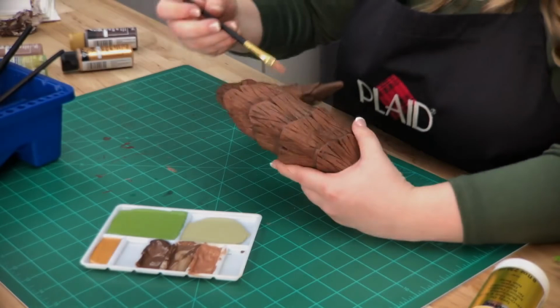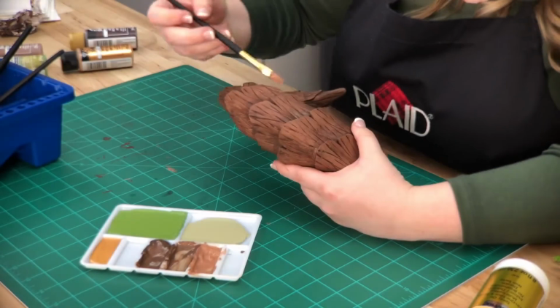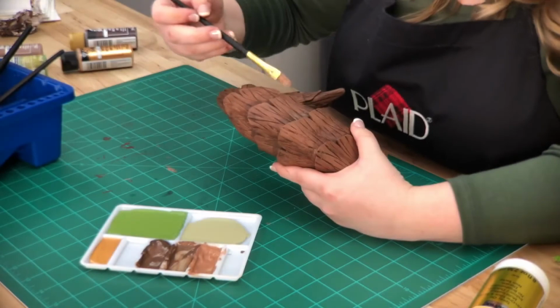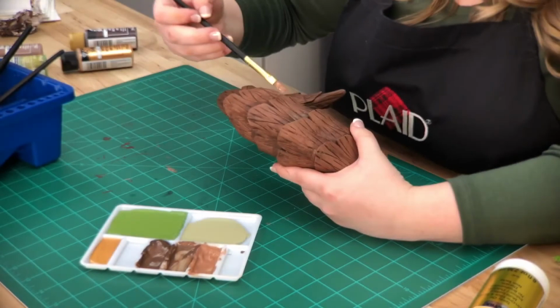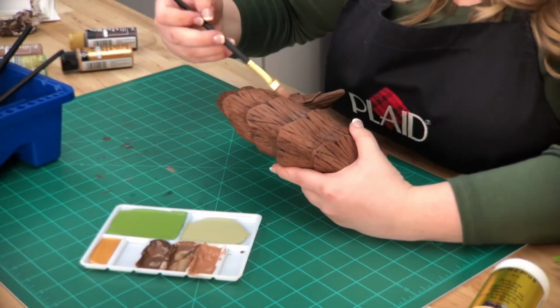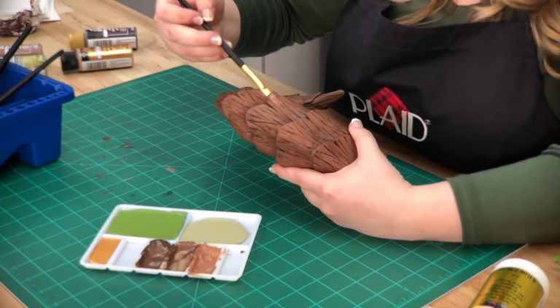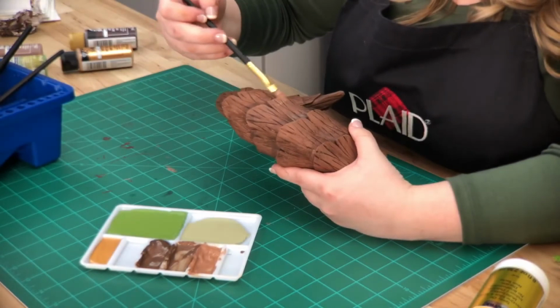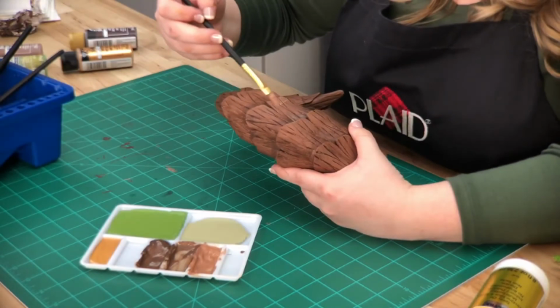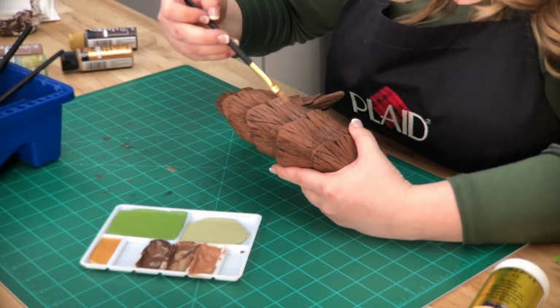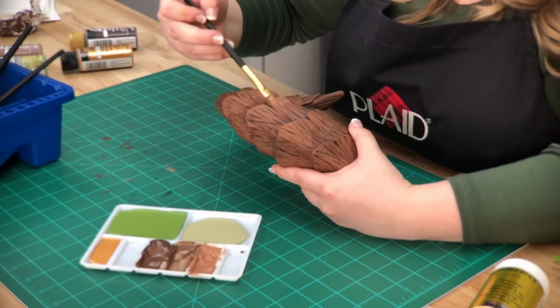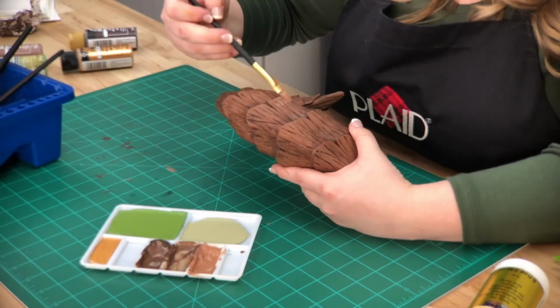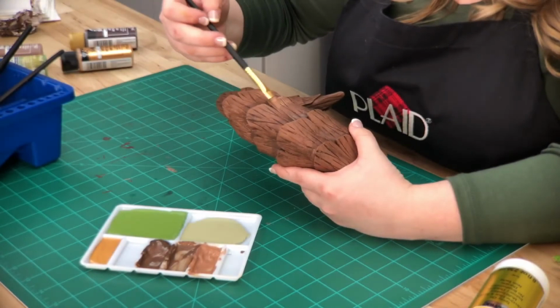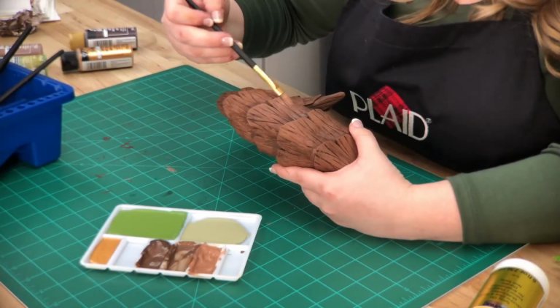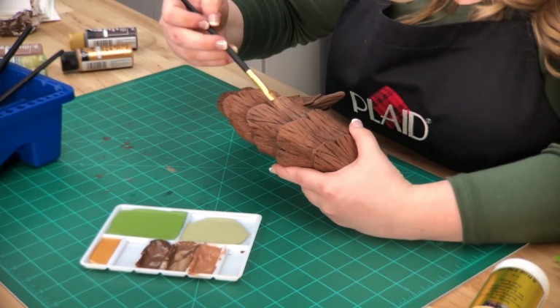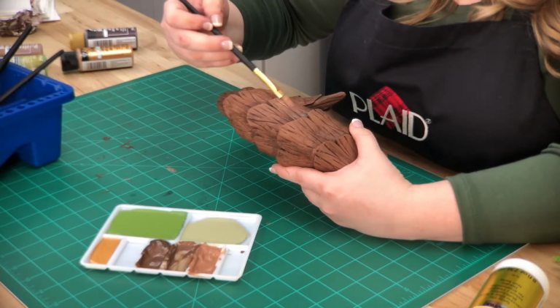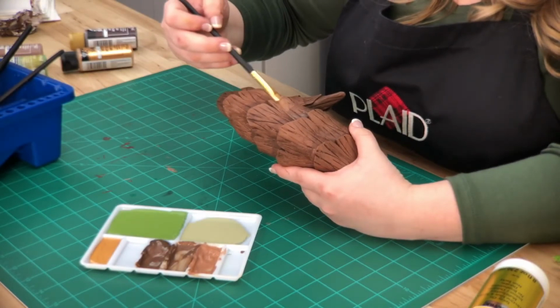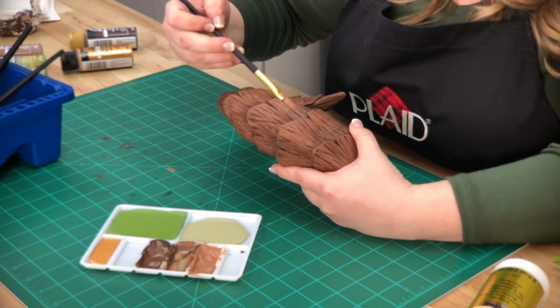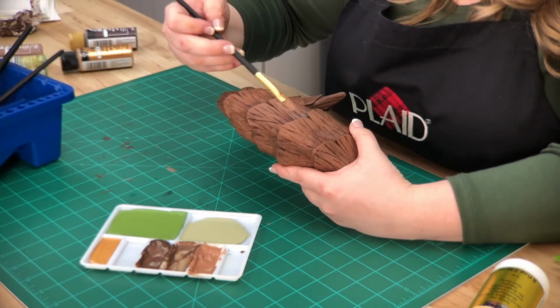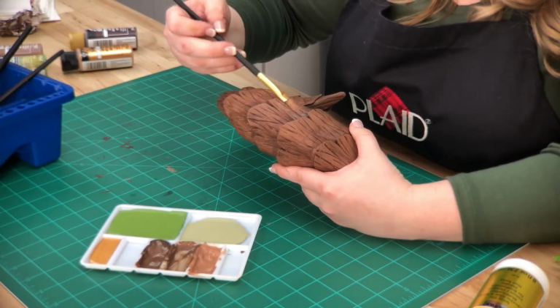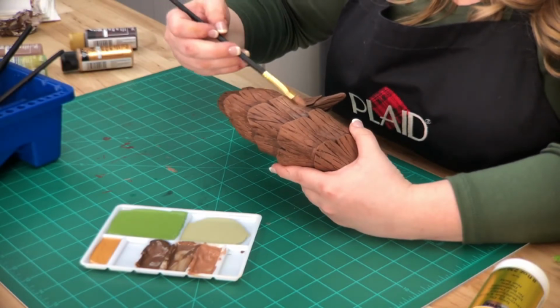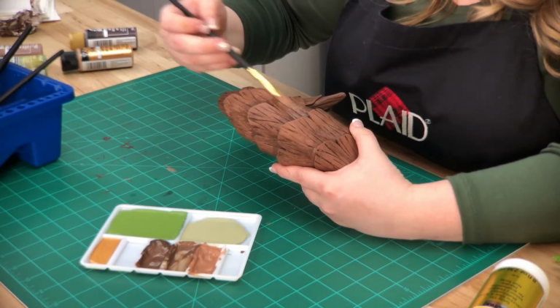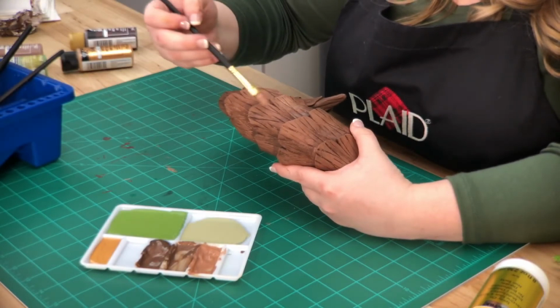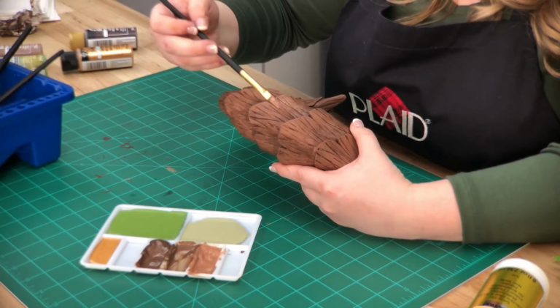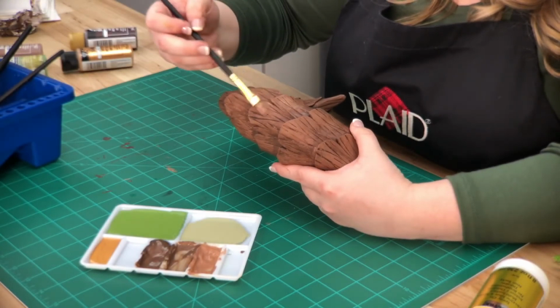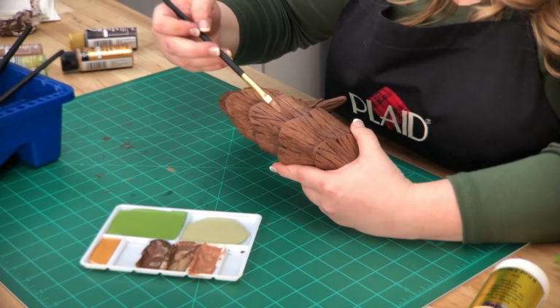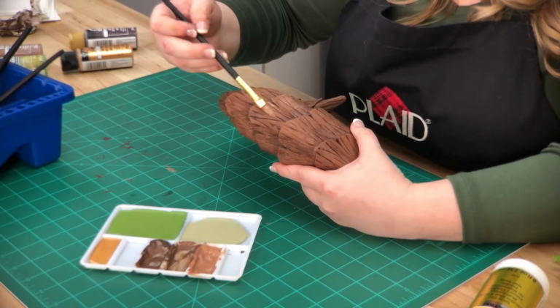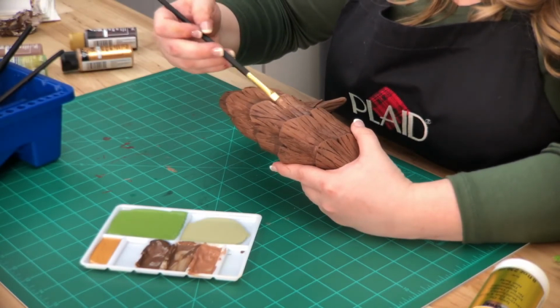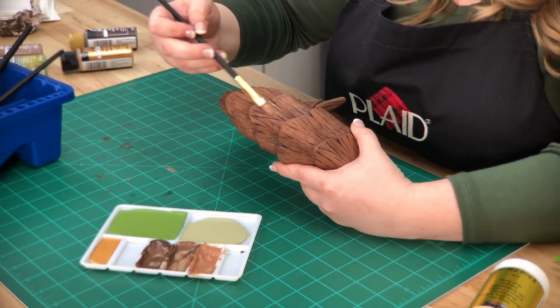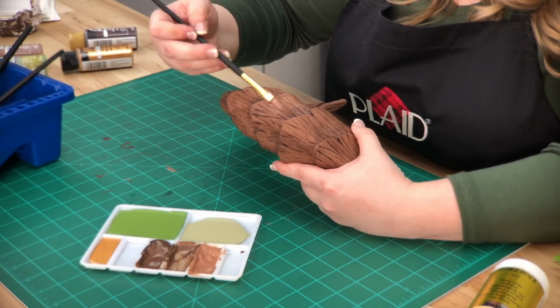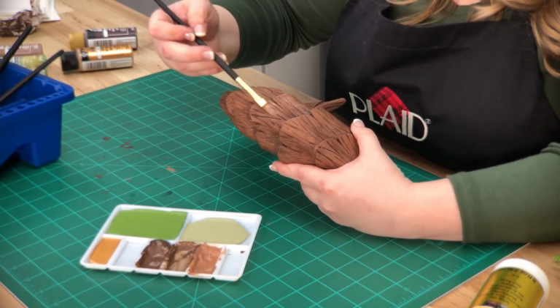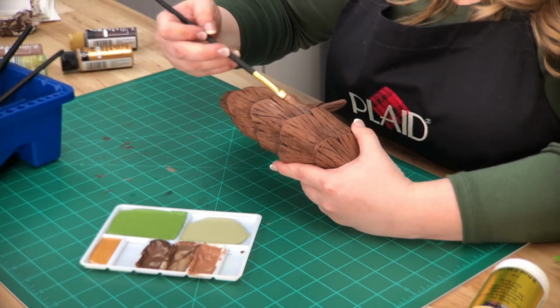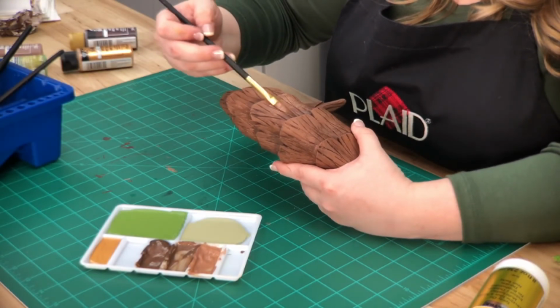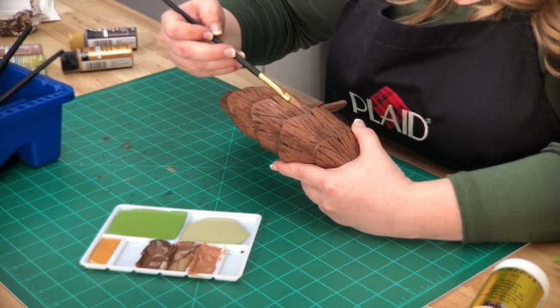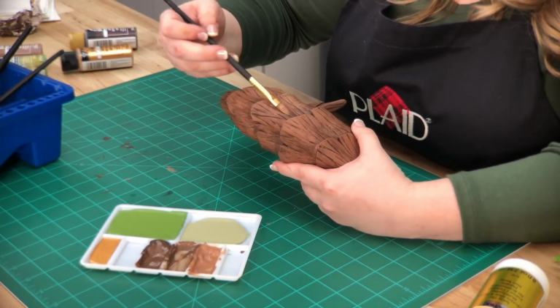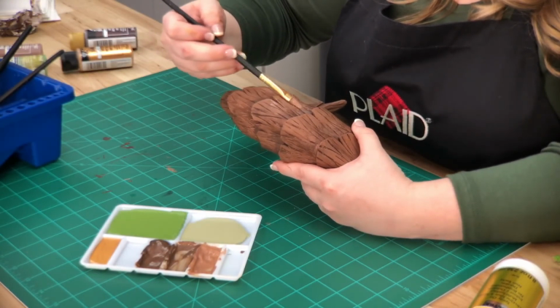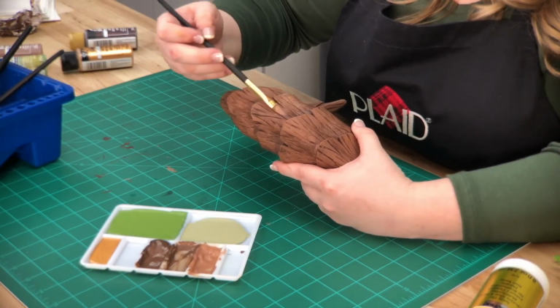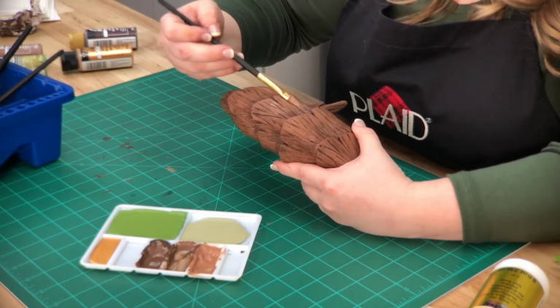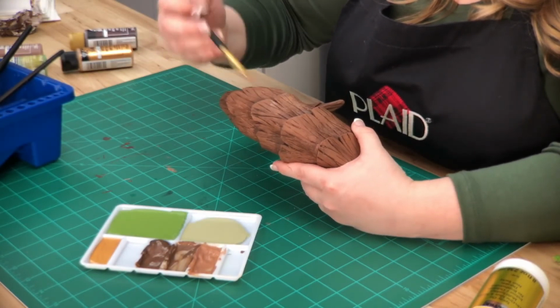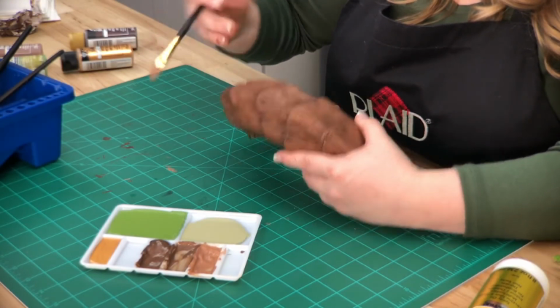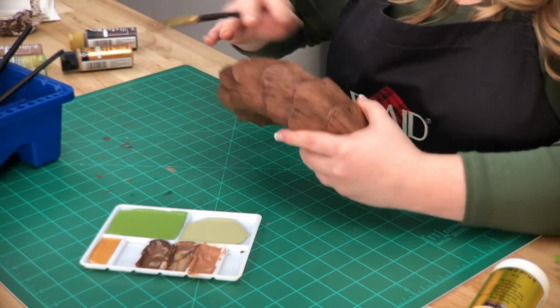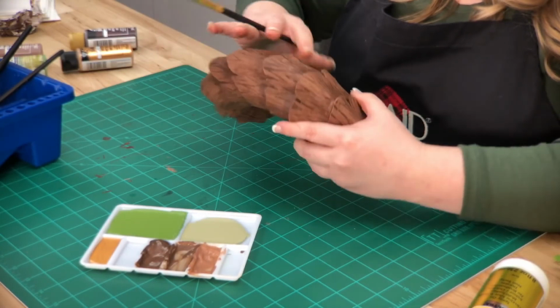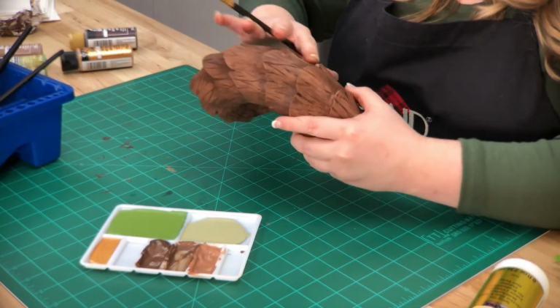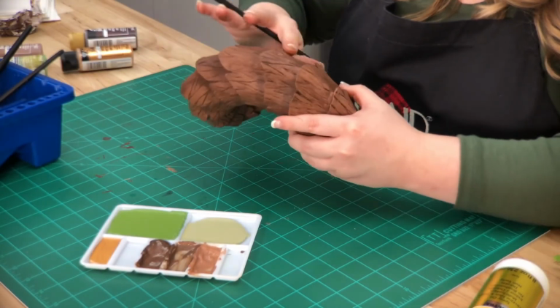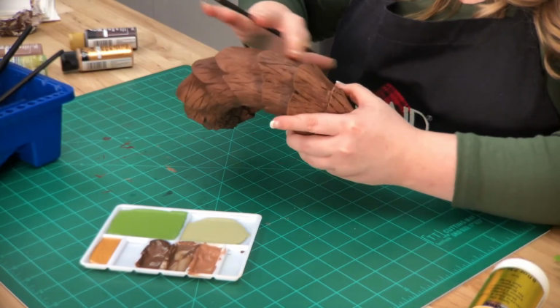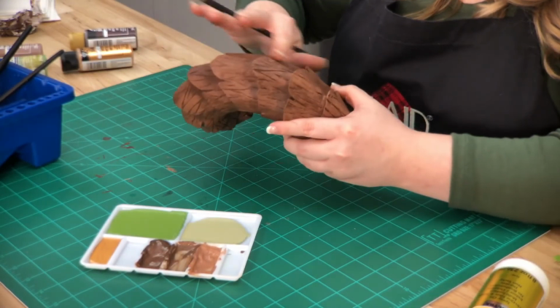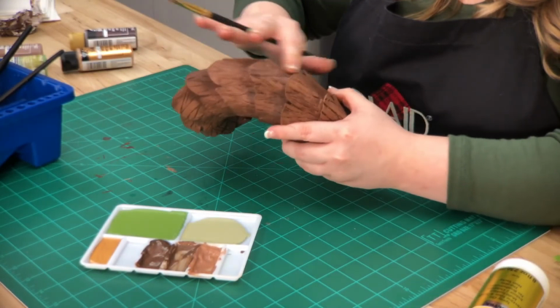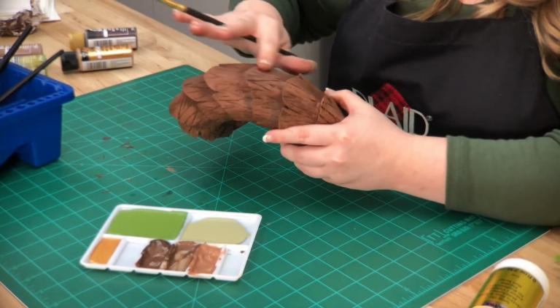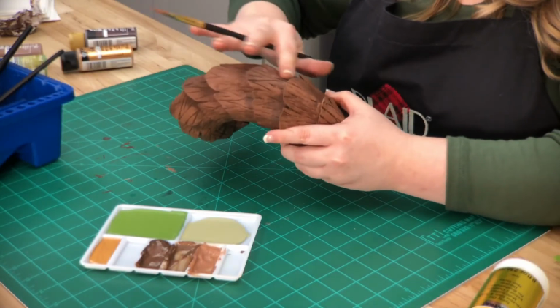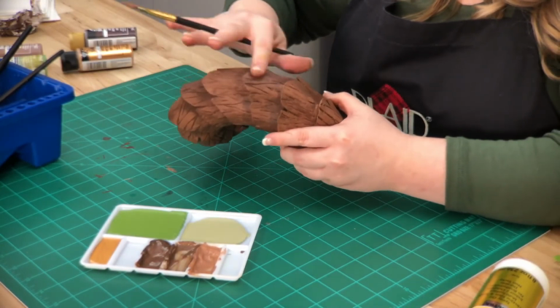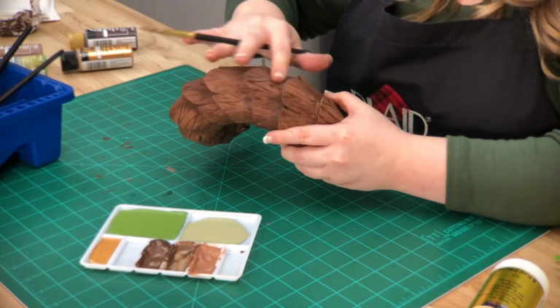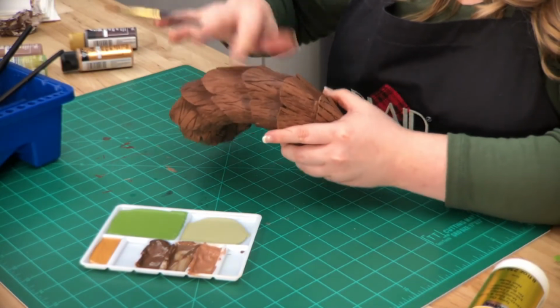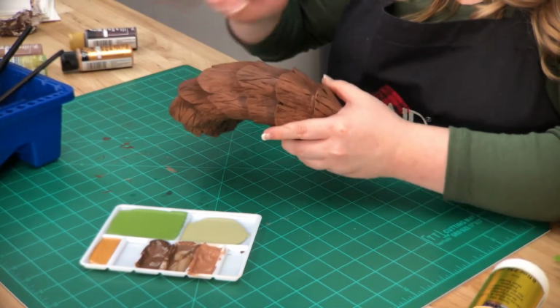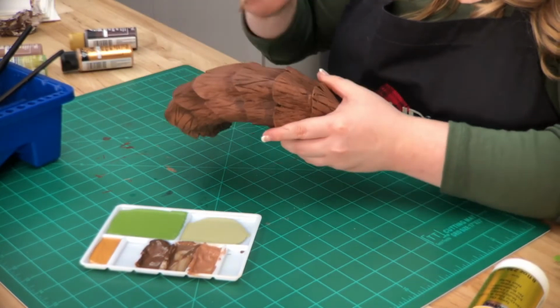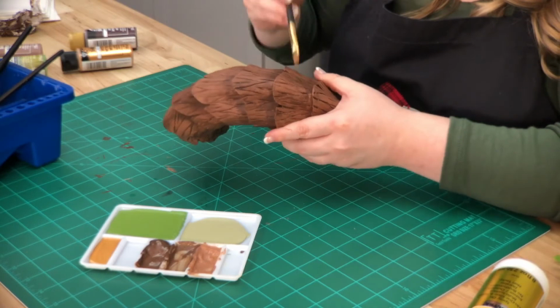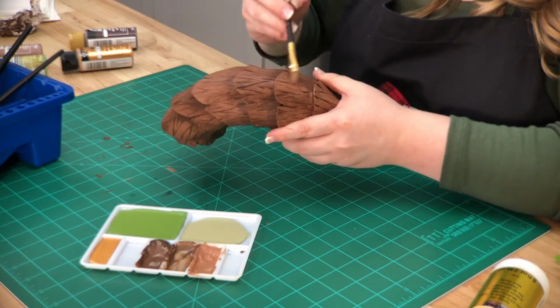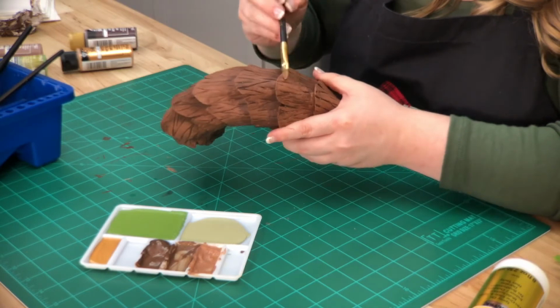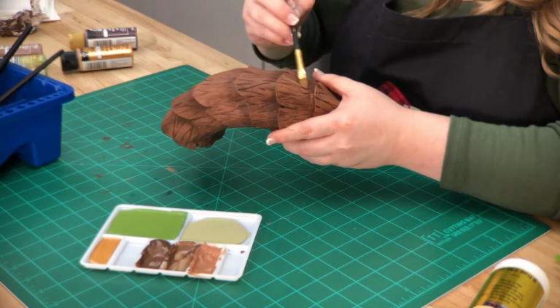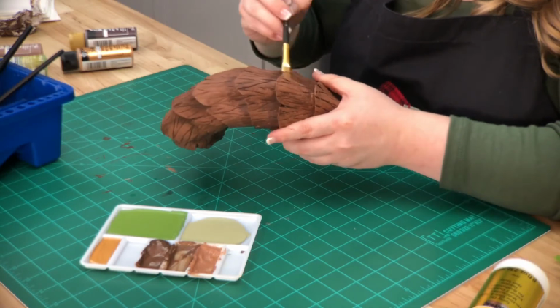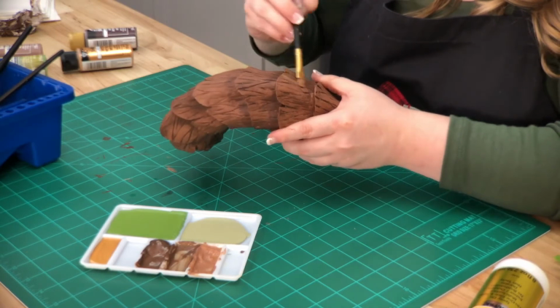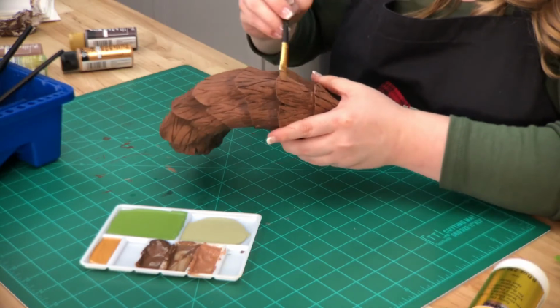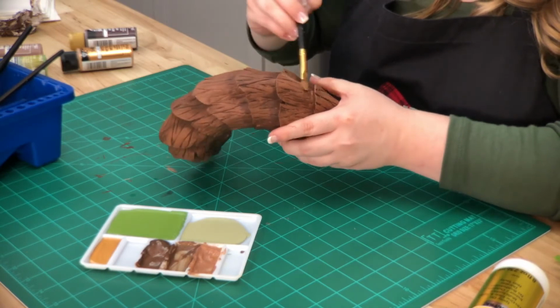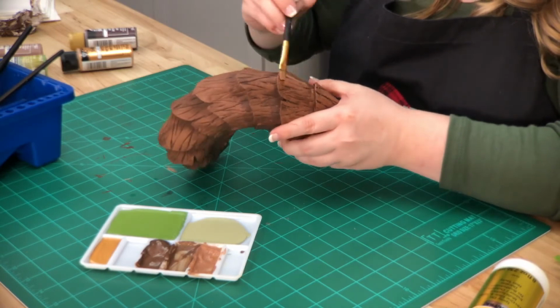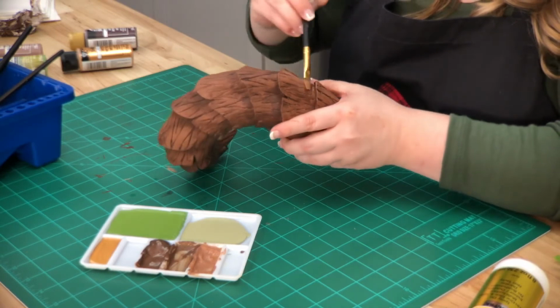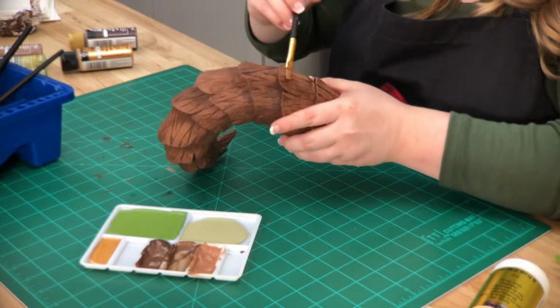Once dry, you can also go back in with Teddy Bear Brown again for any areas that you might like to touch up.